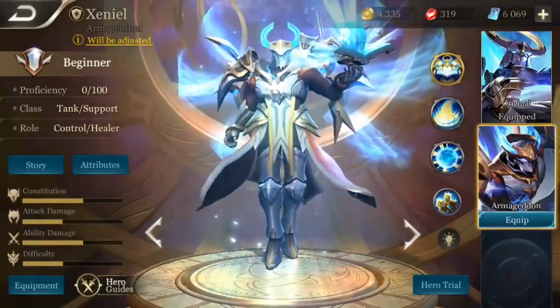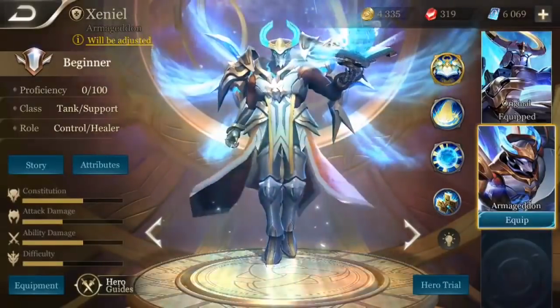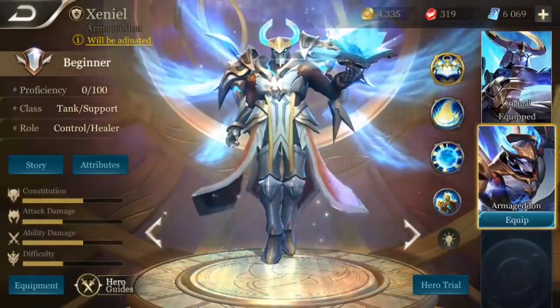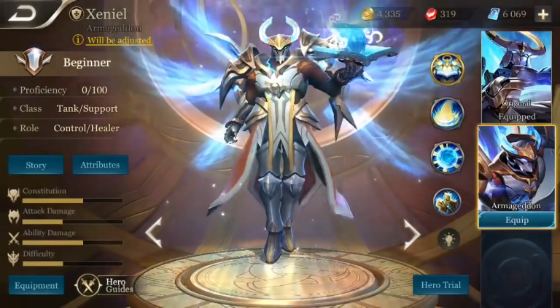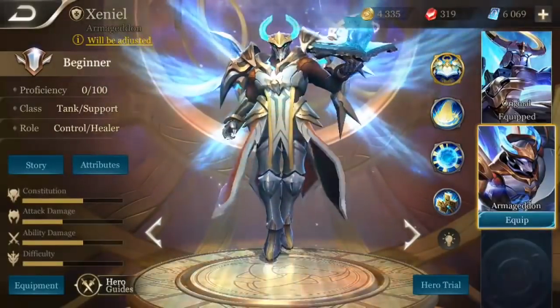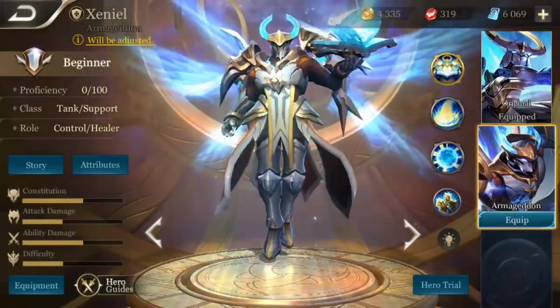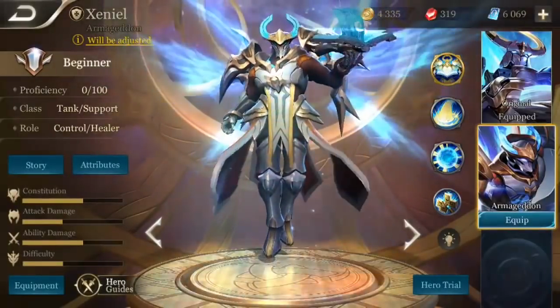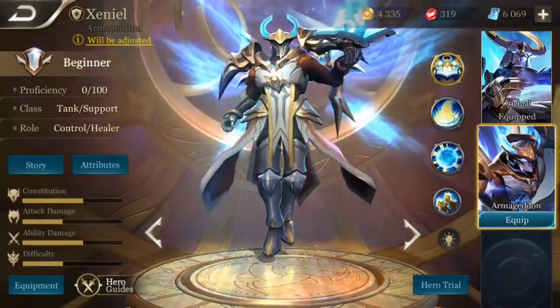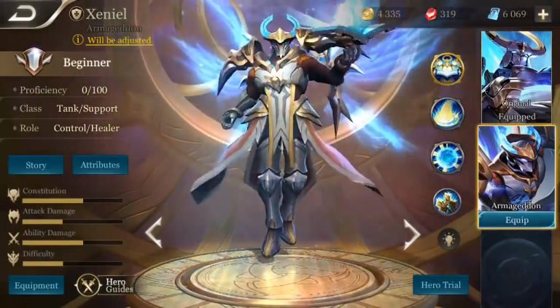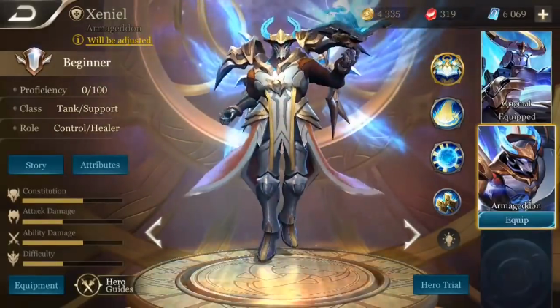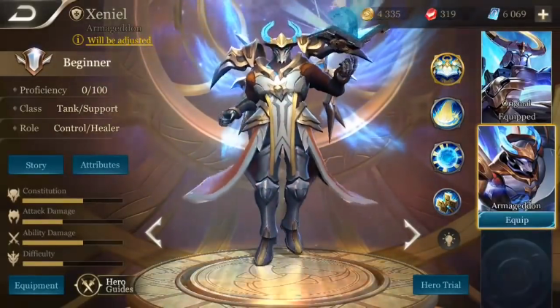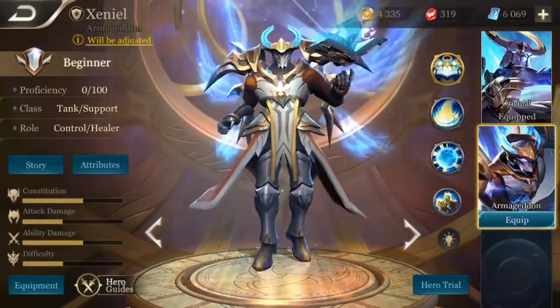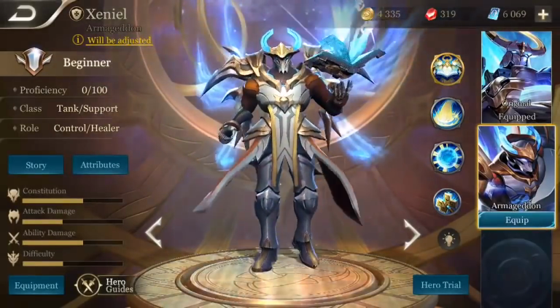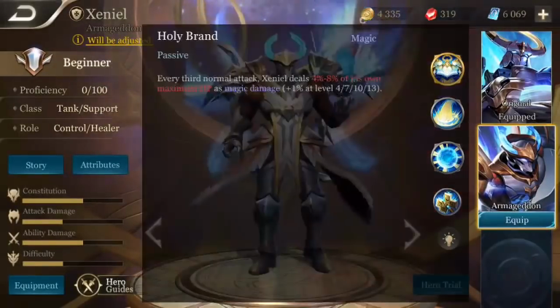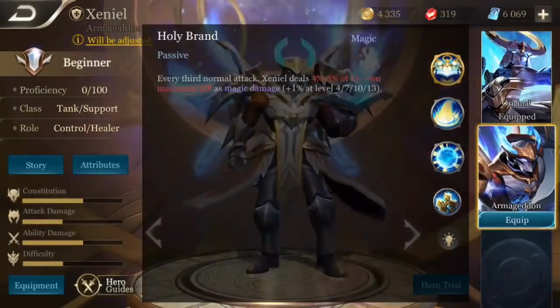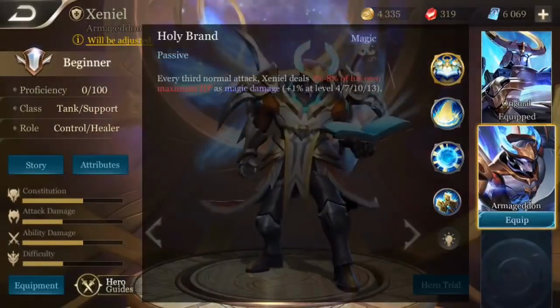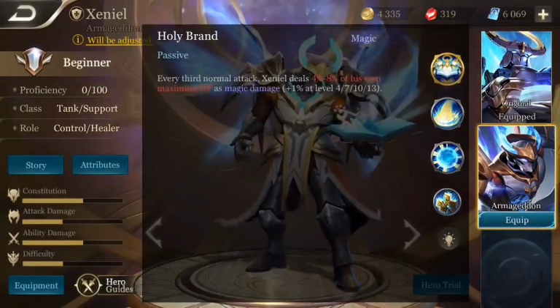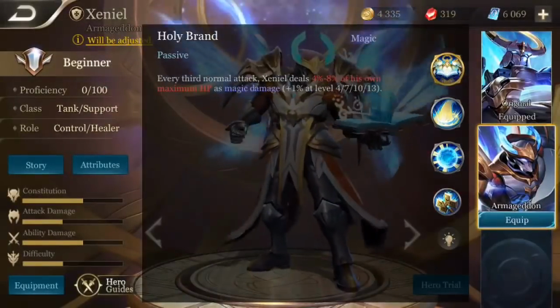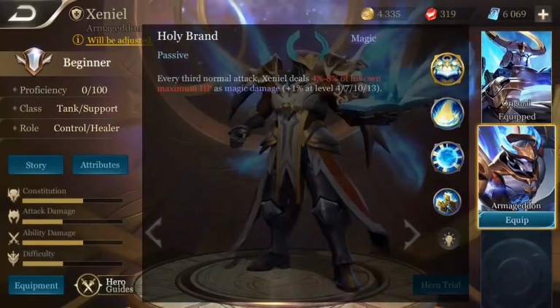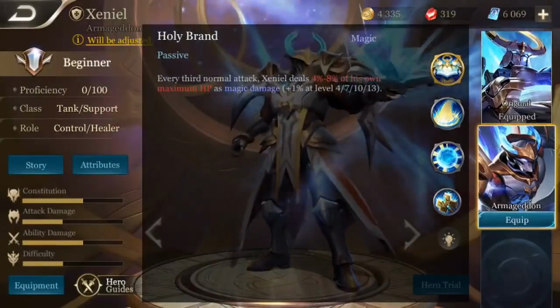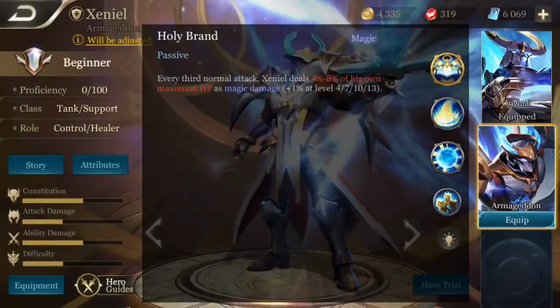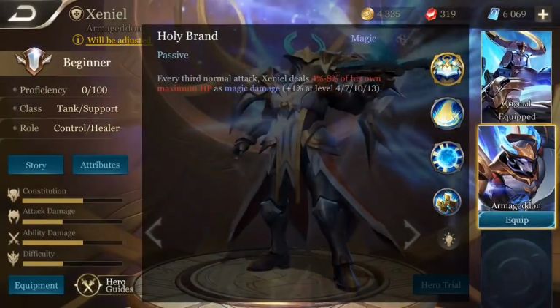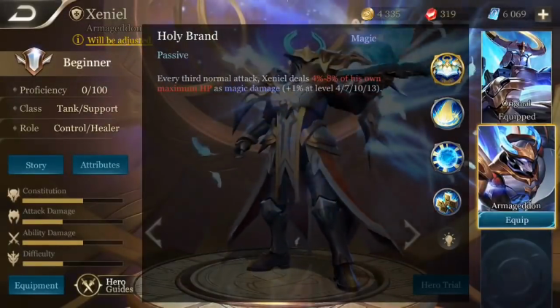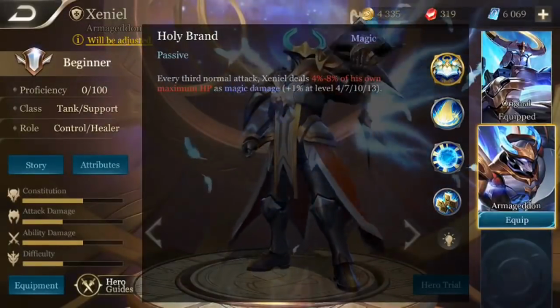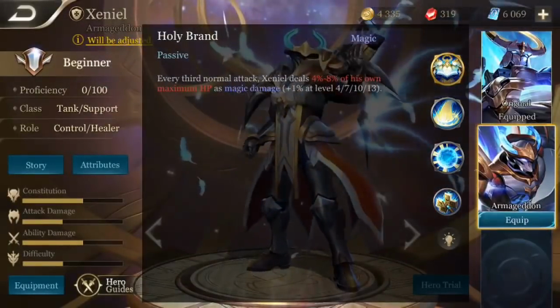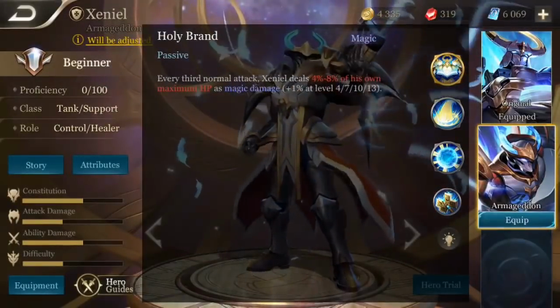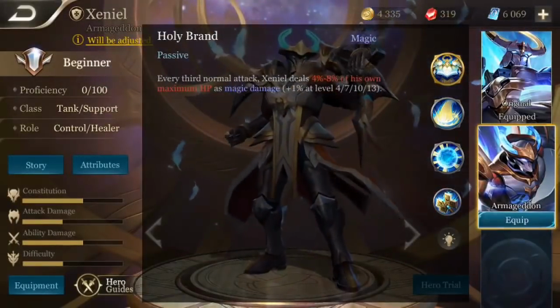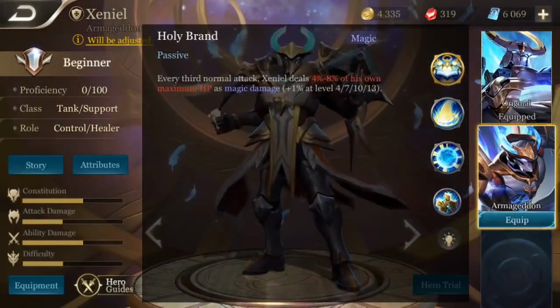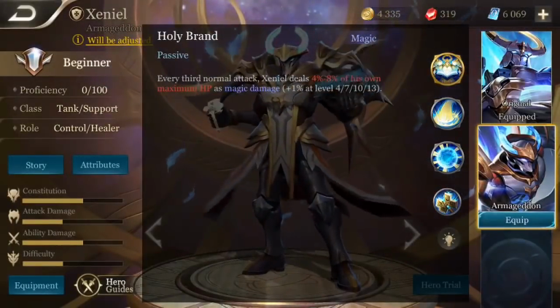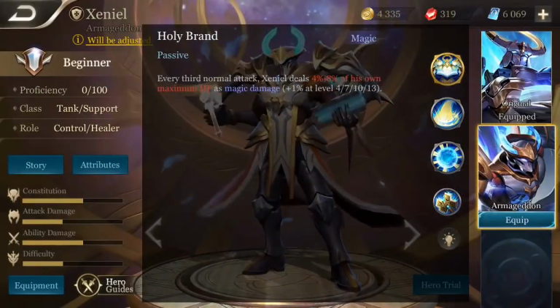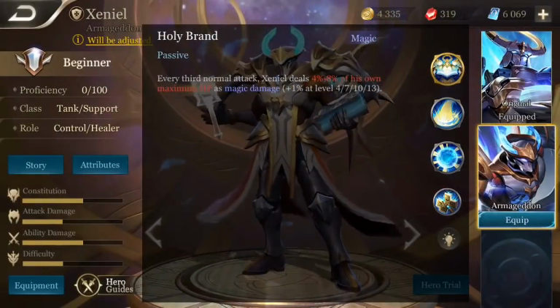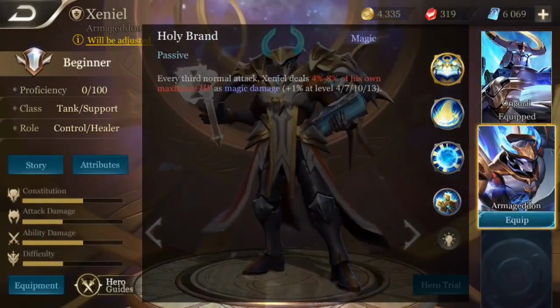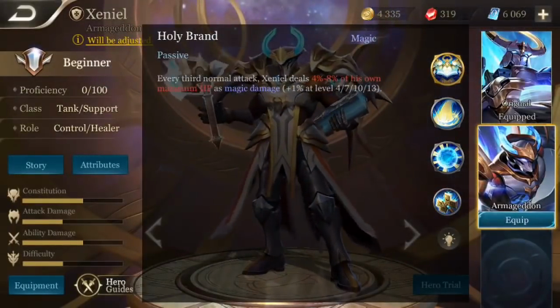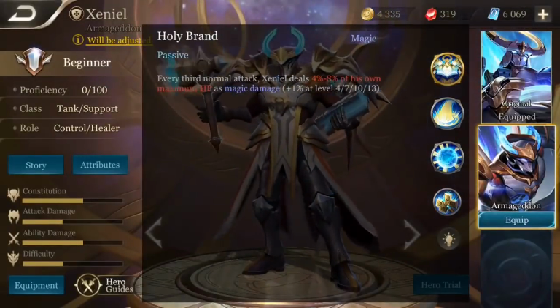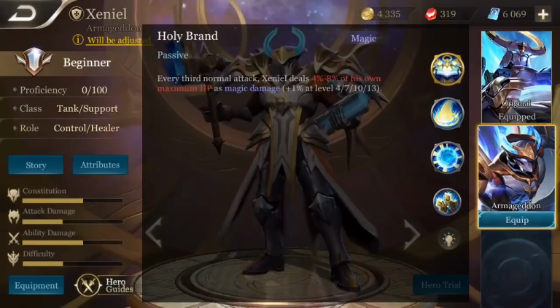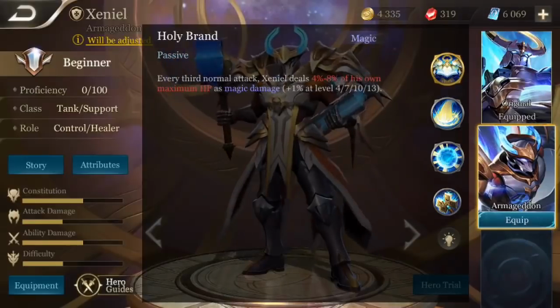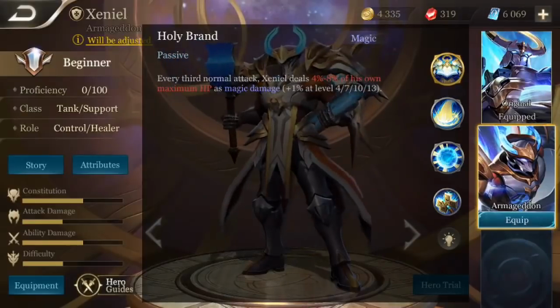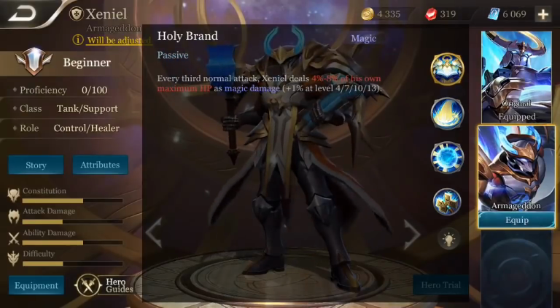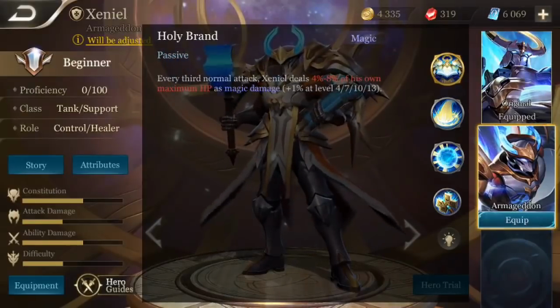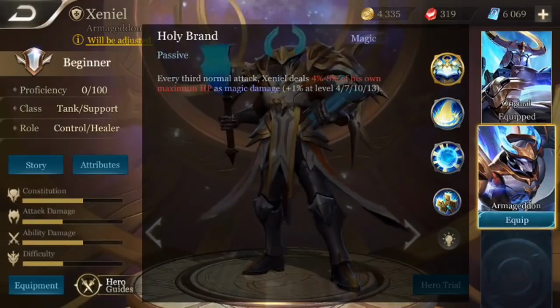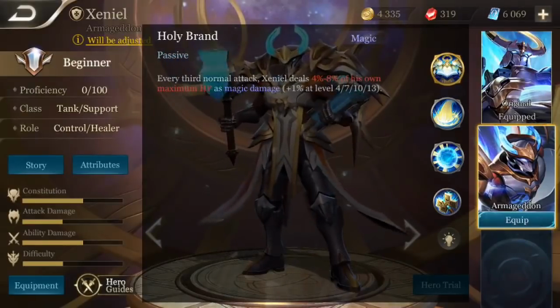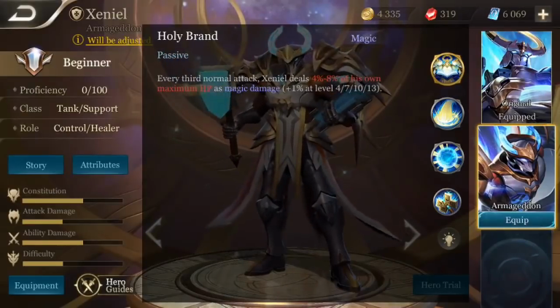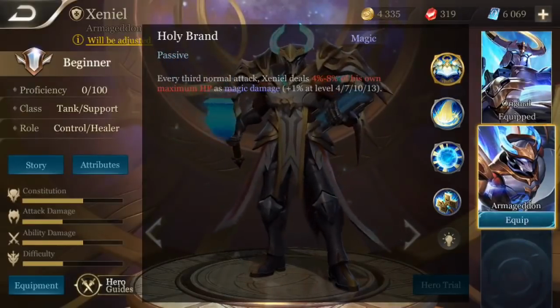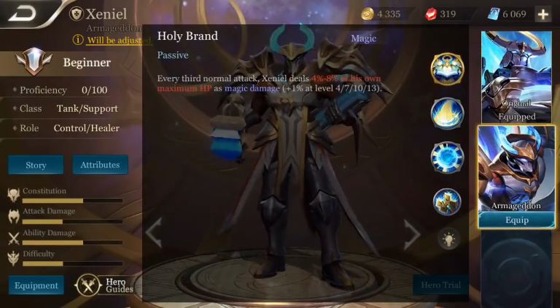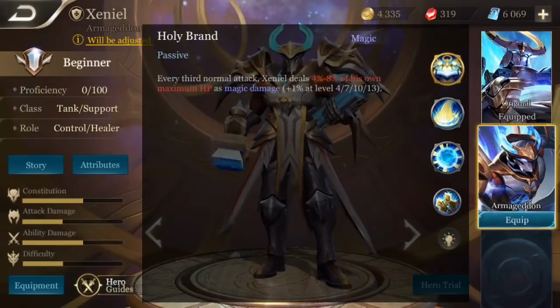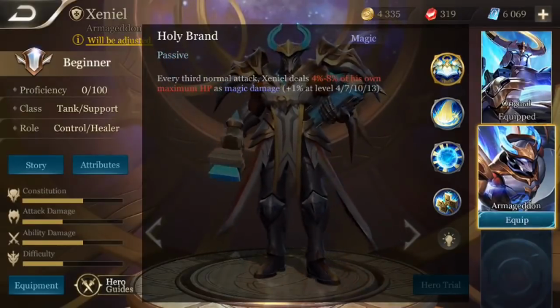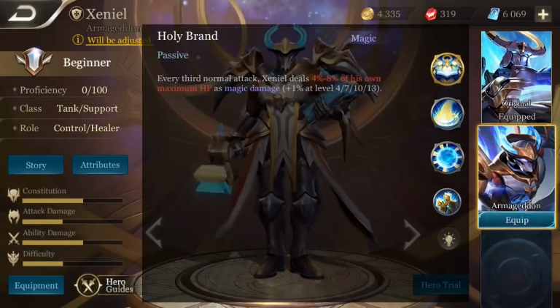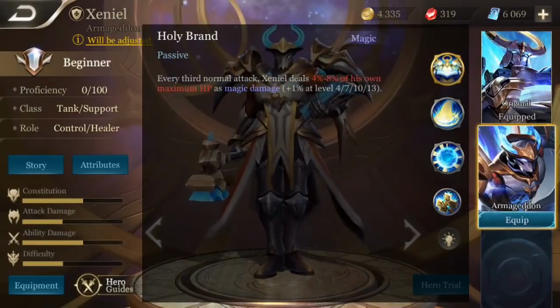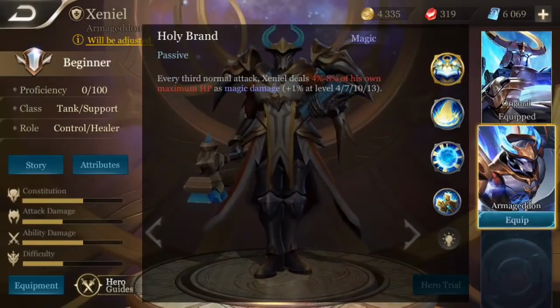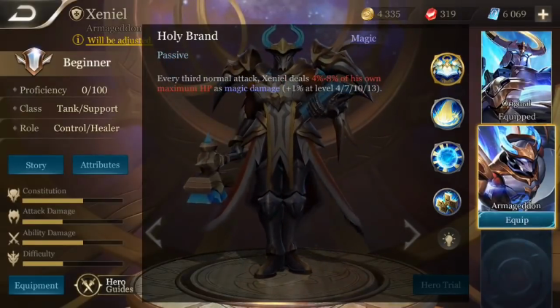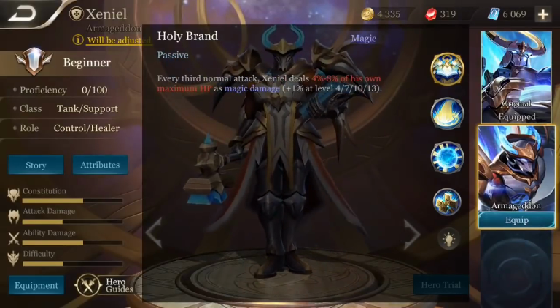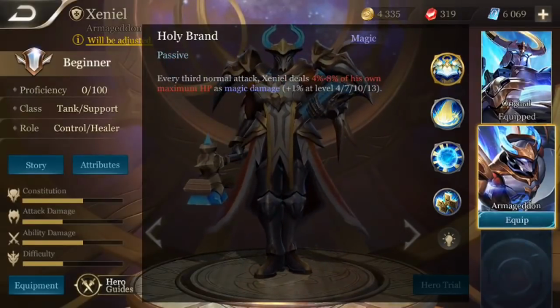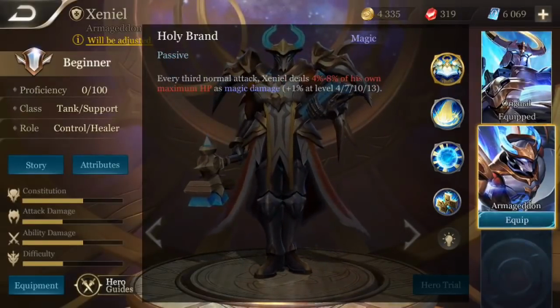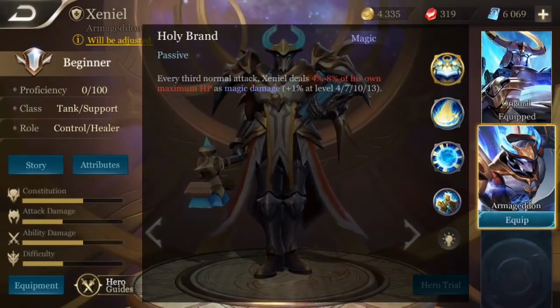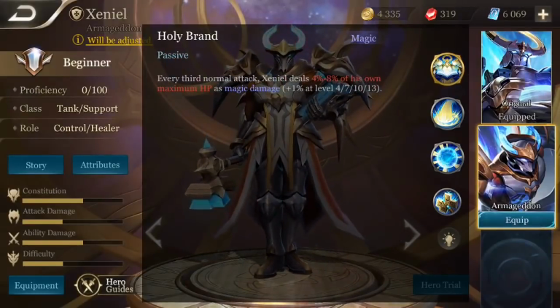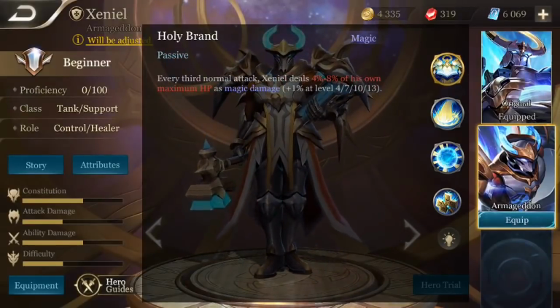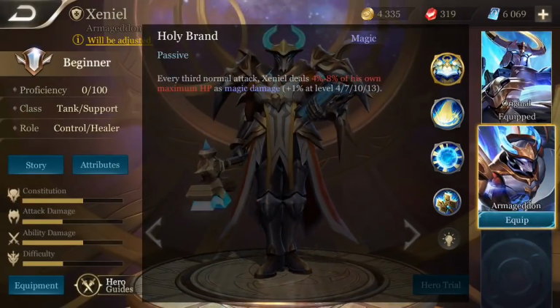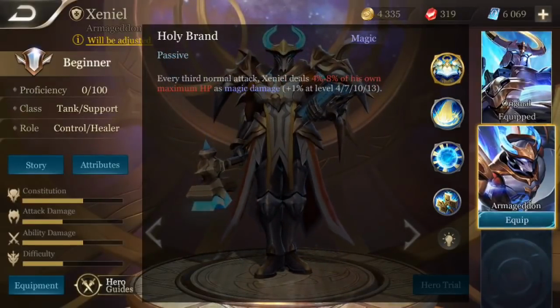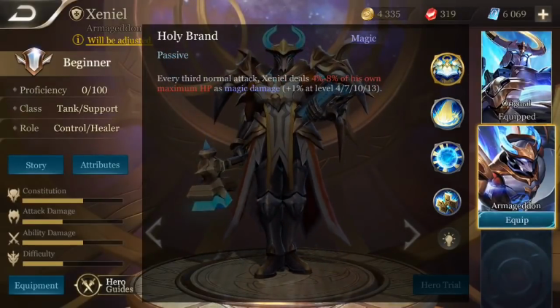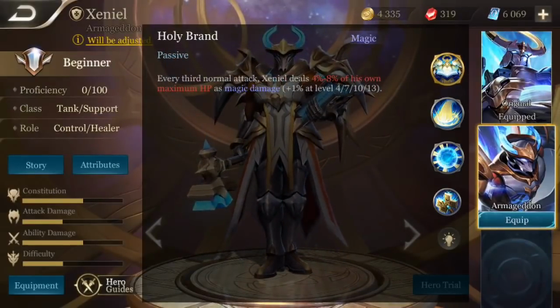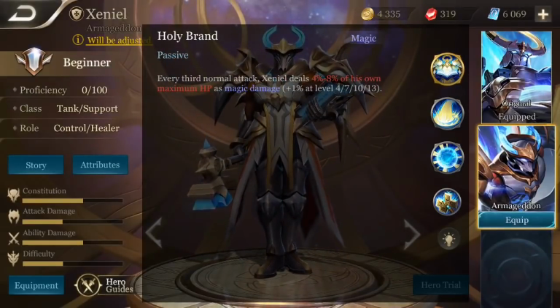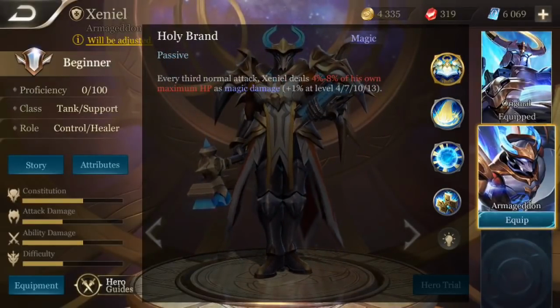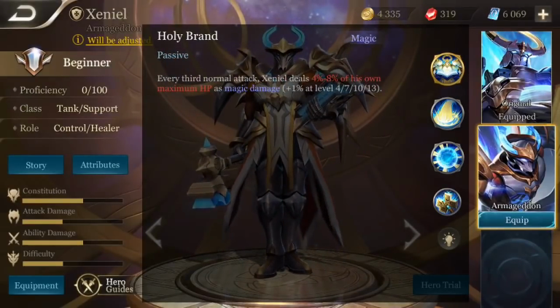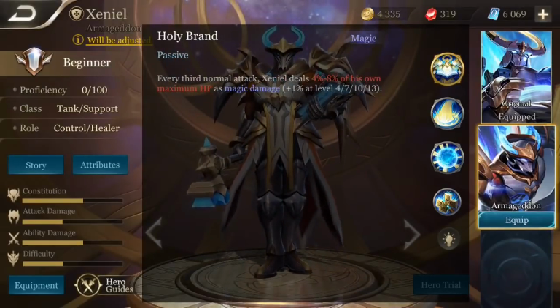Xeniel's passive is Holy Brand. Every third normal attack, Xeniel deals a percentage of his own maximum HP as magic damage.